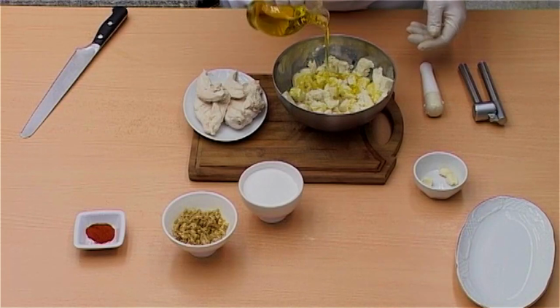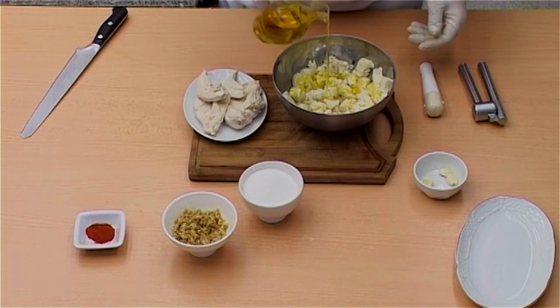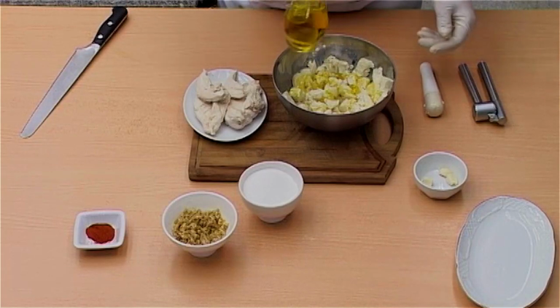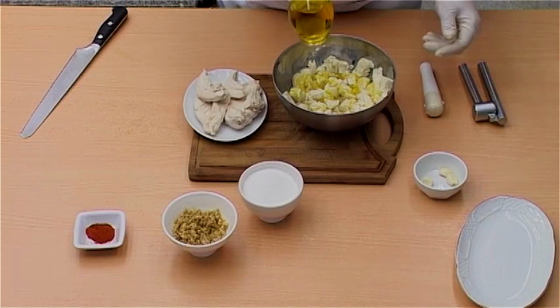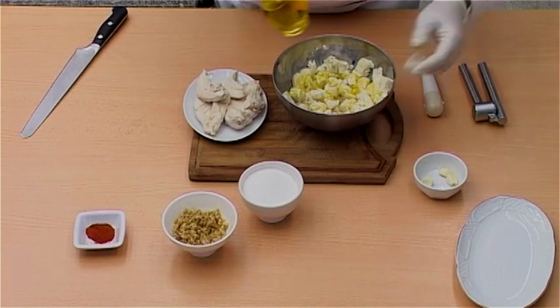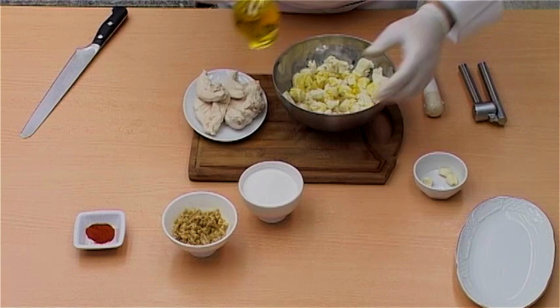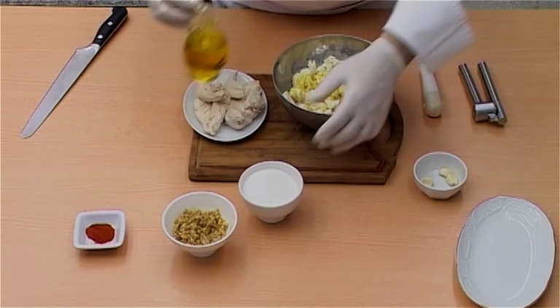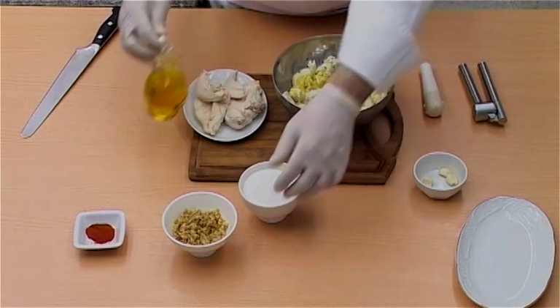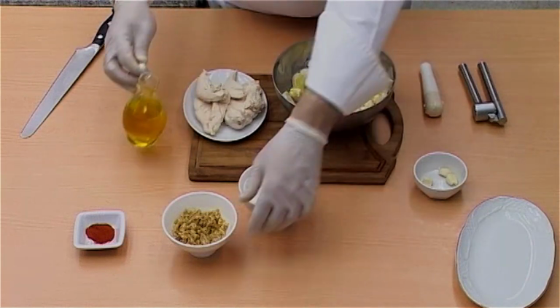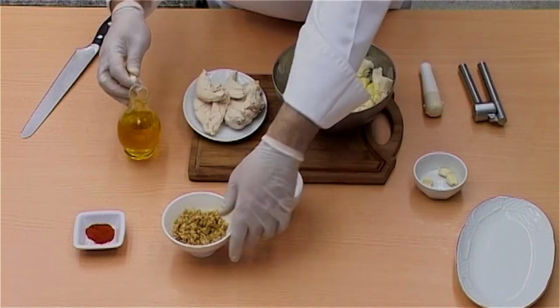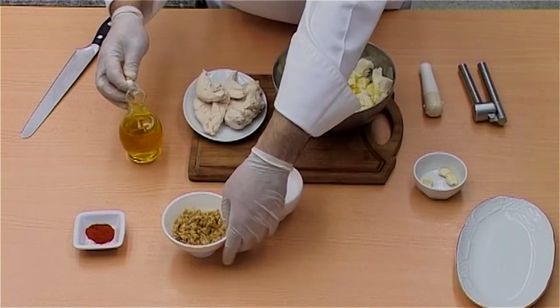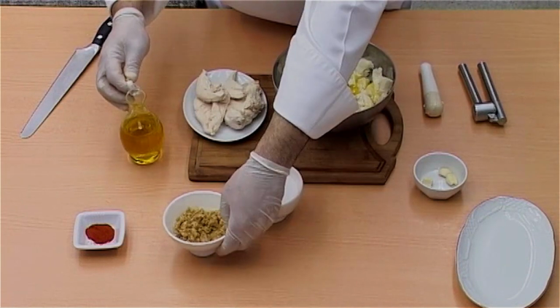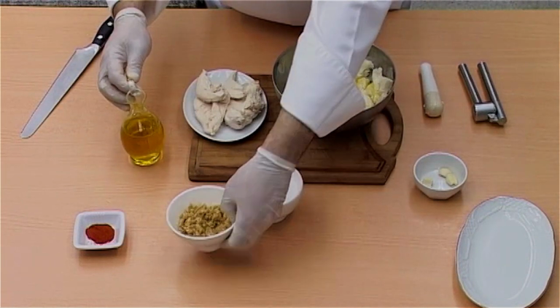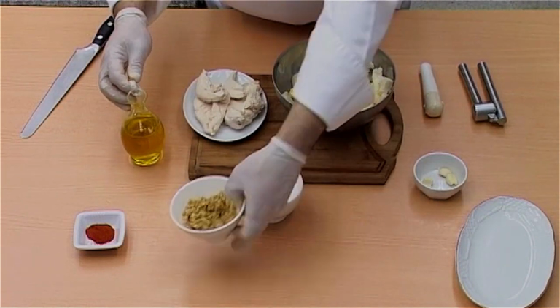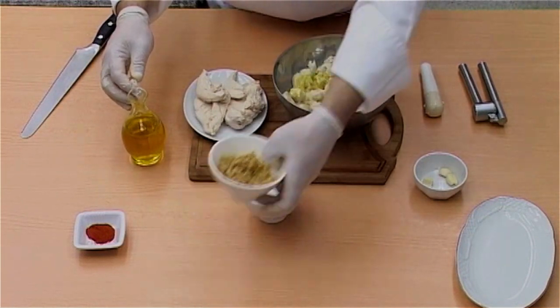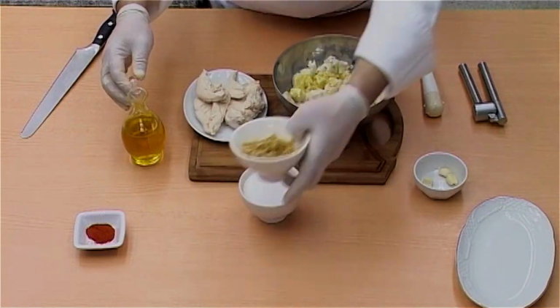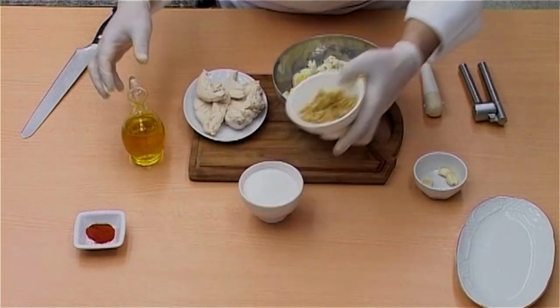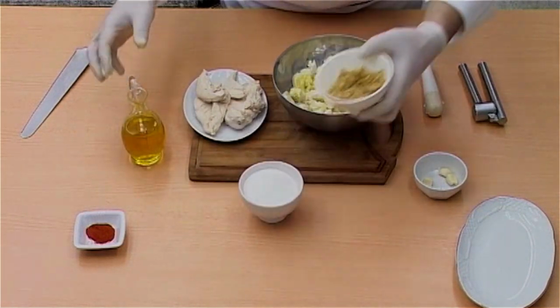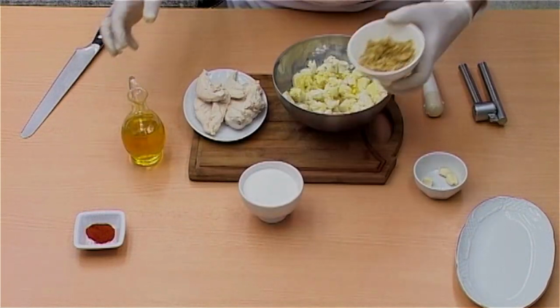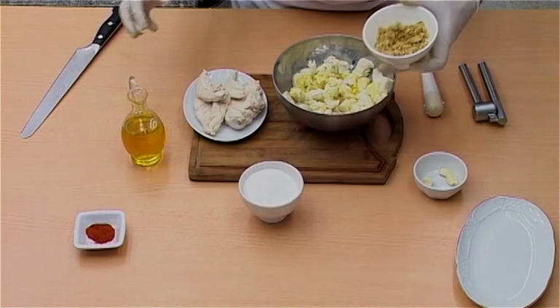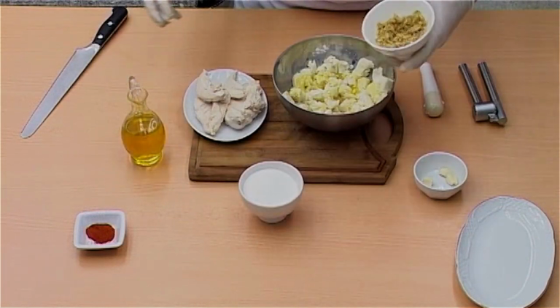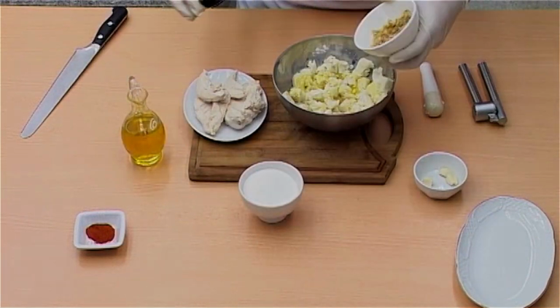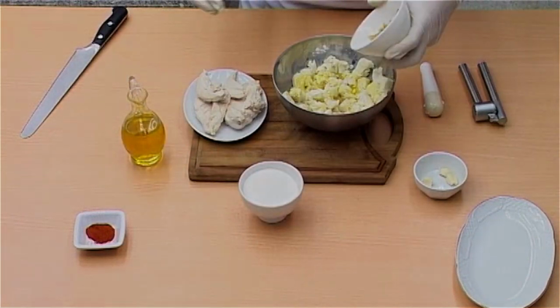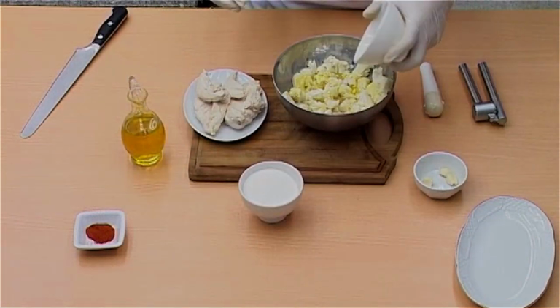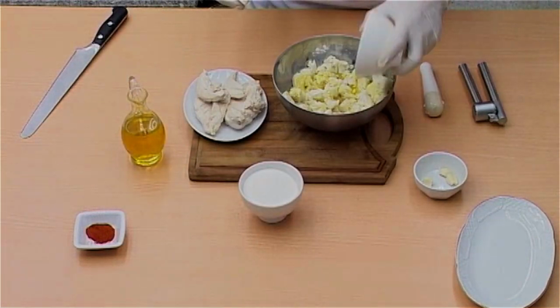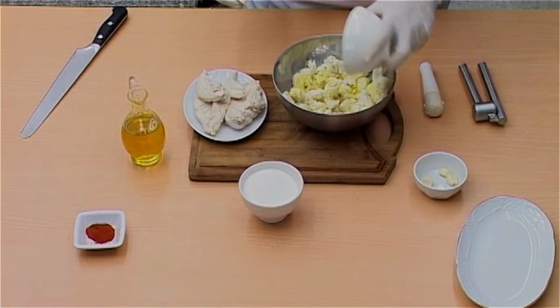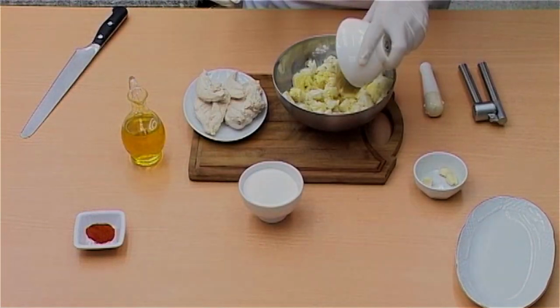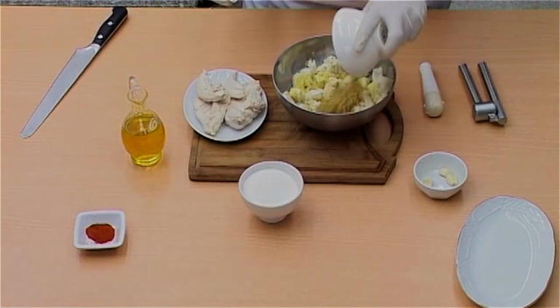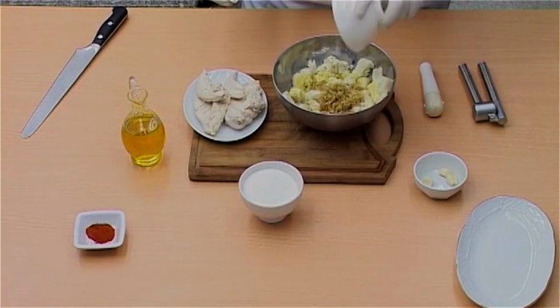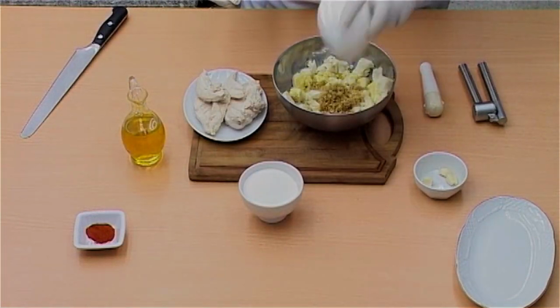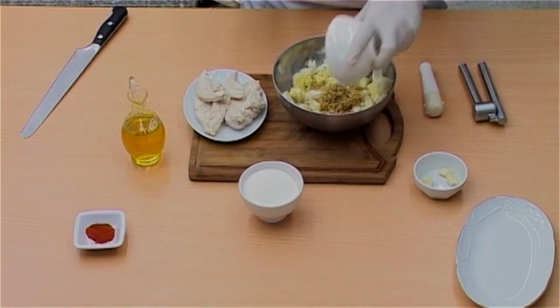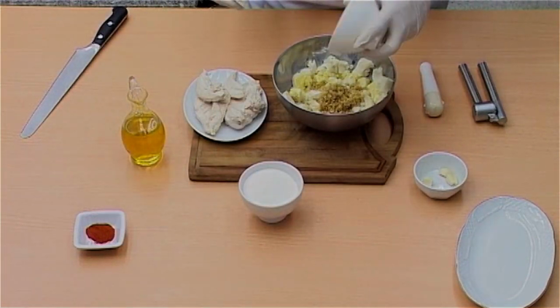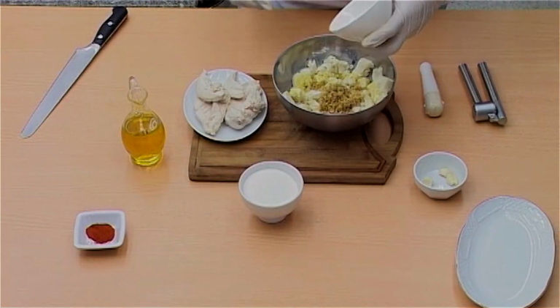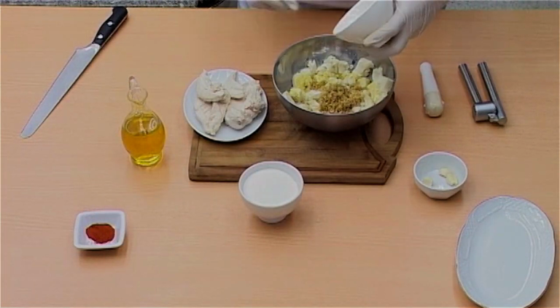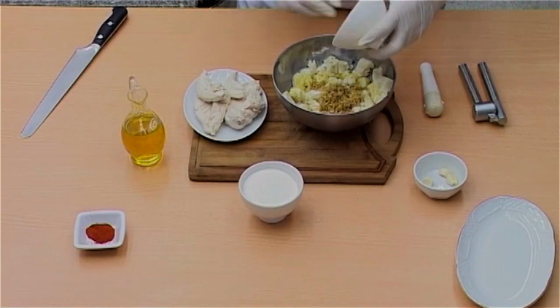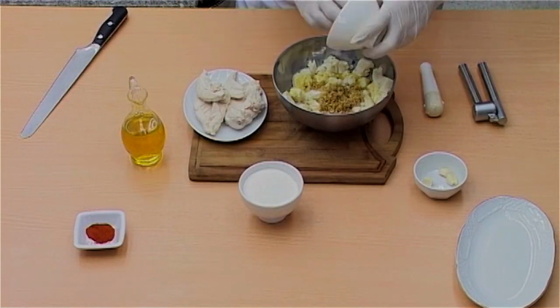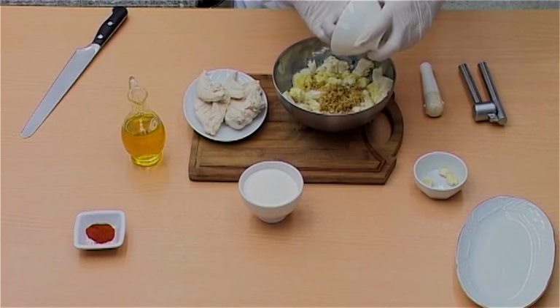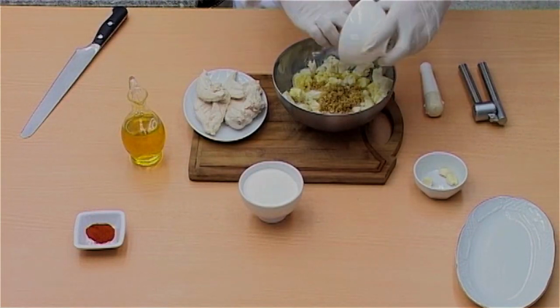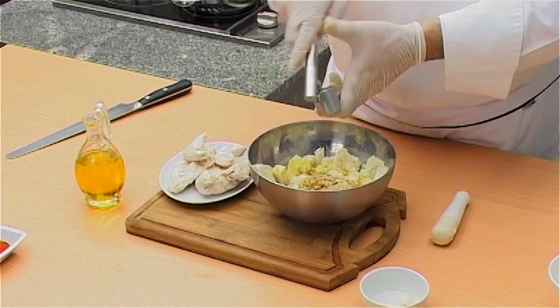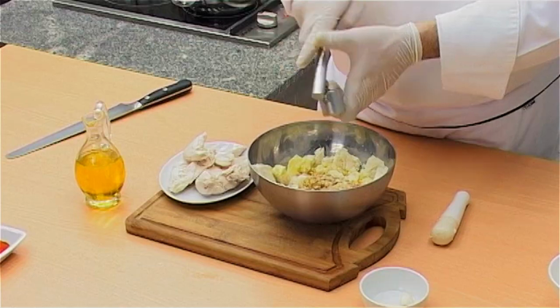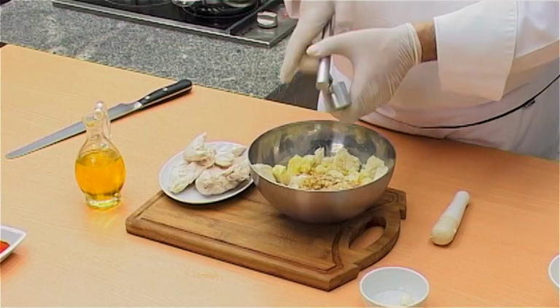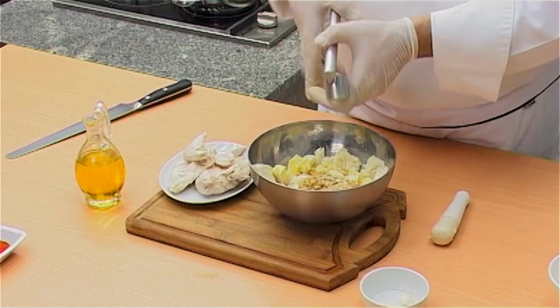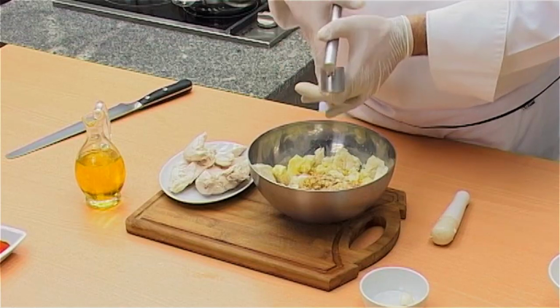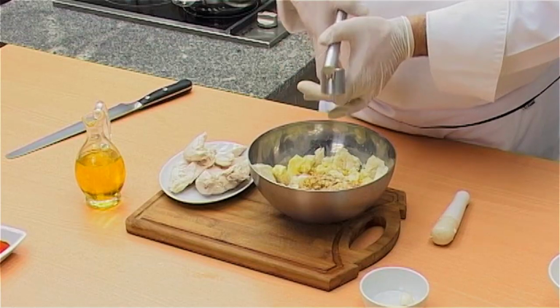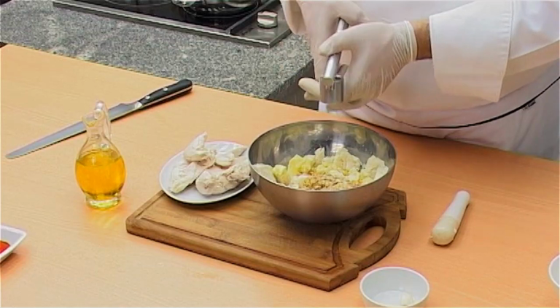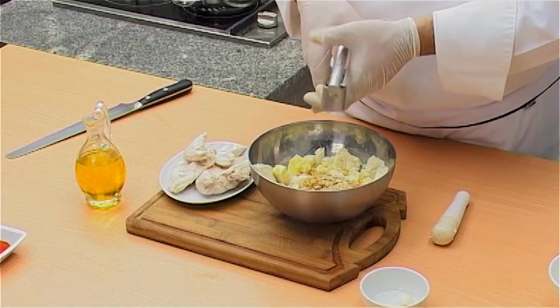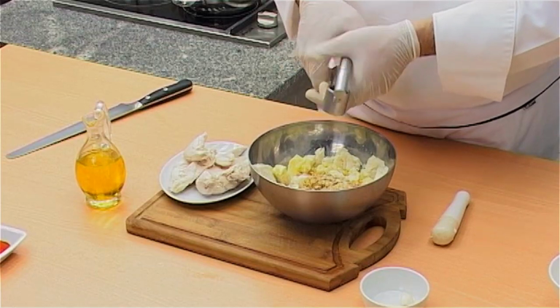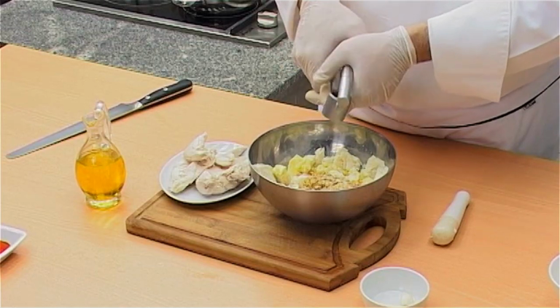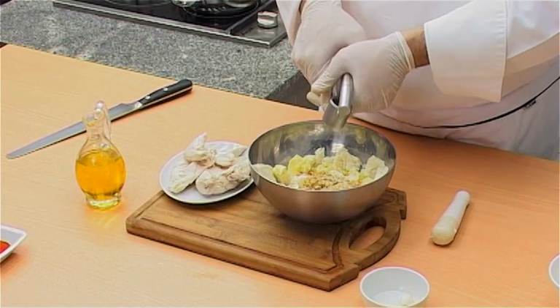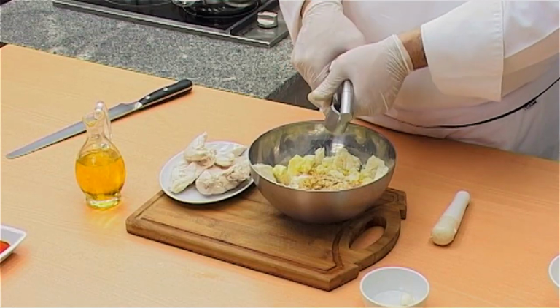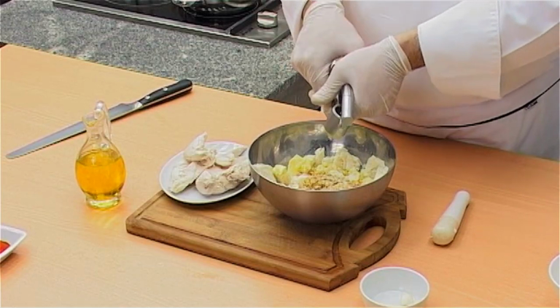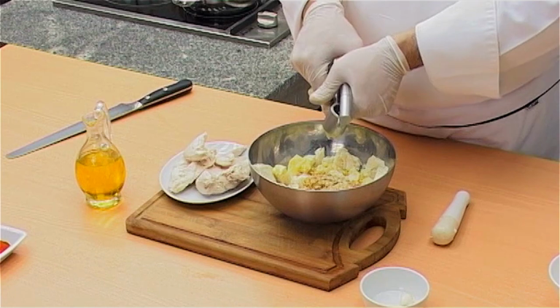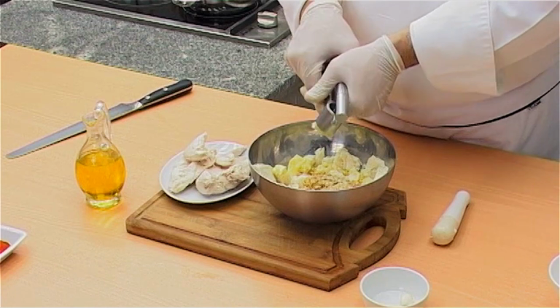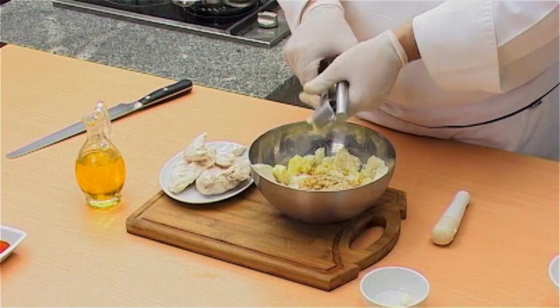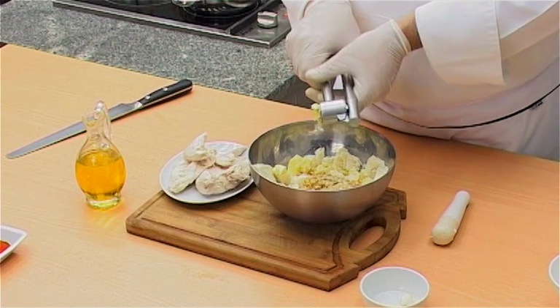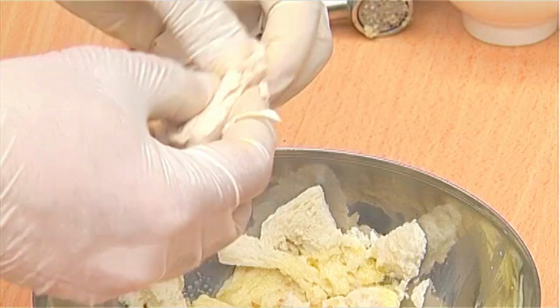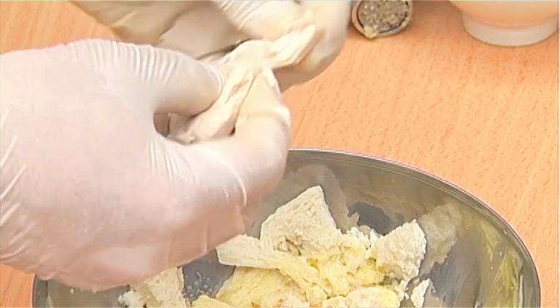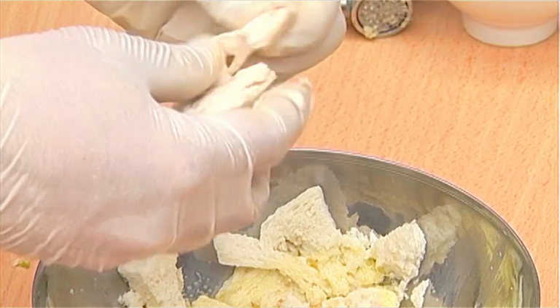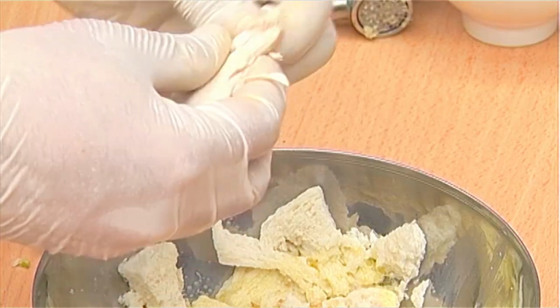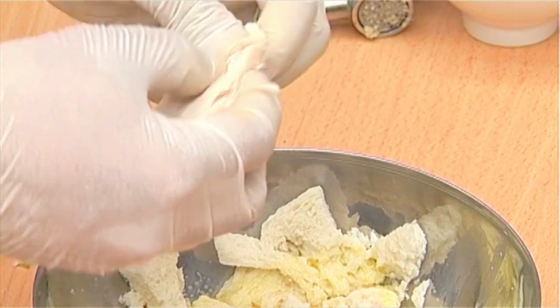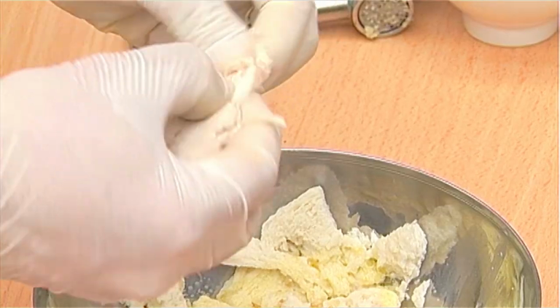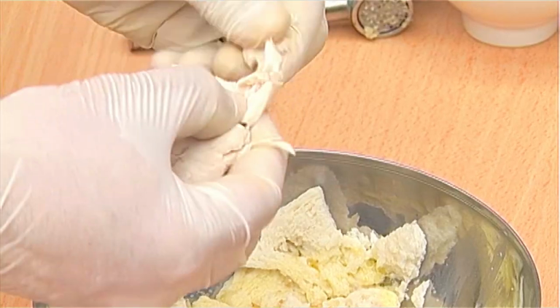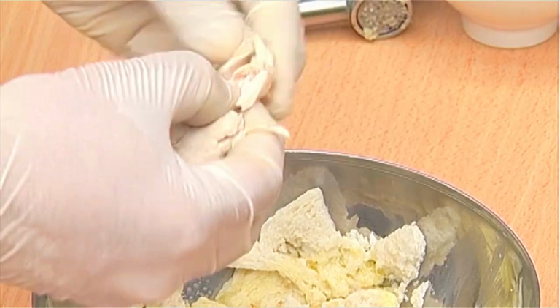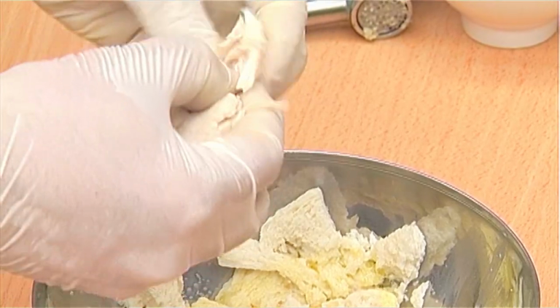Add four tablespoons of olive oil, the finely ground walnuts, a teaspoon of salt, and two crushed cloves of garlic.